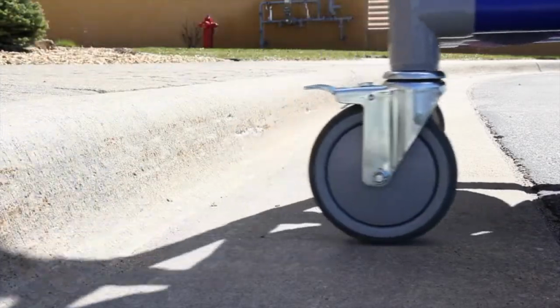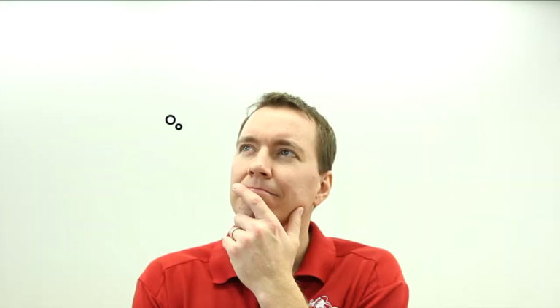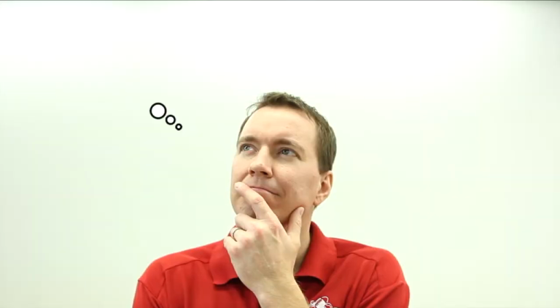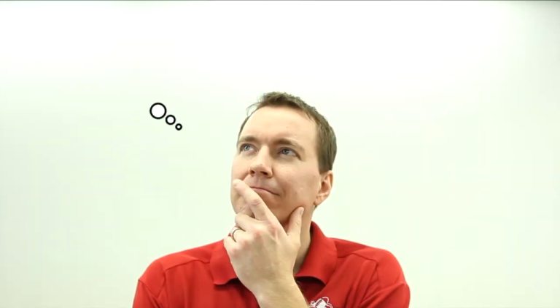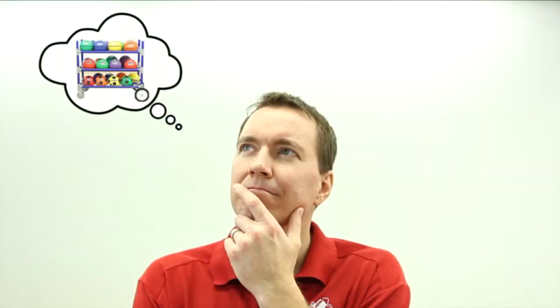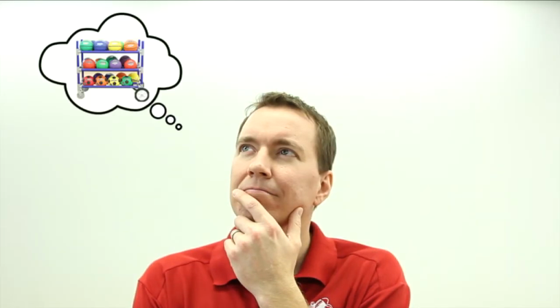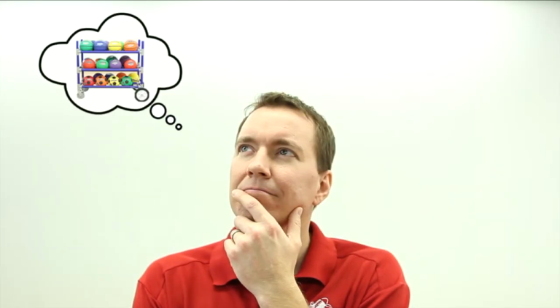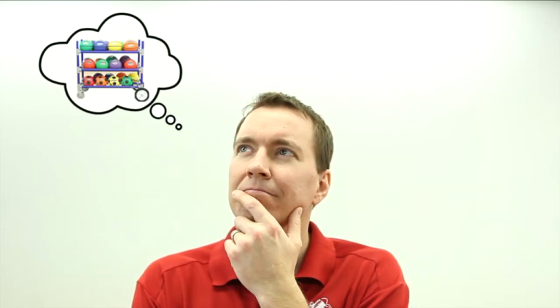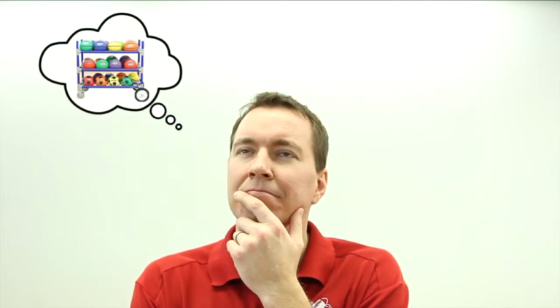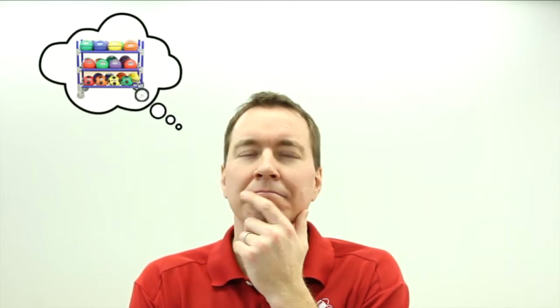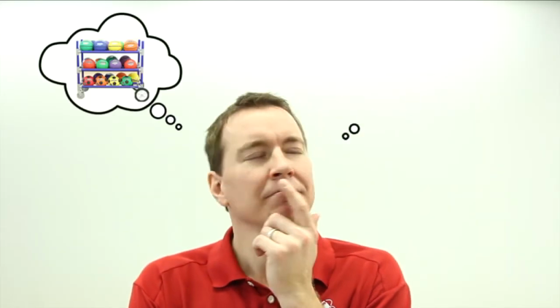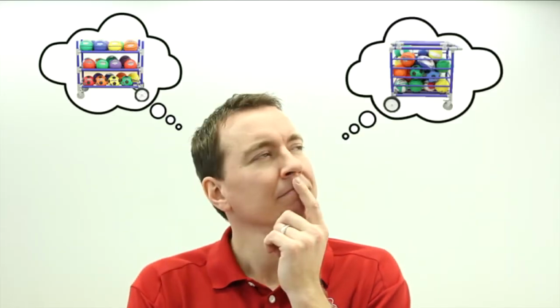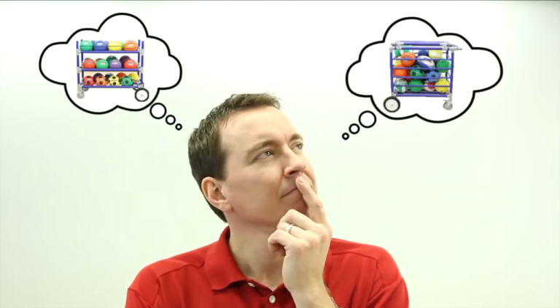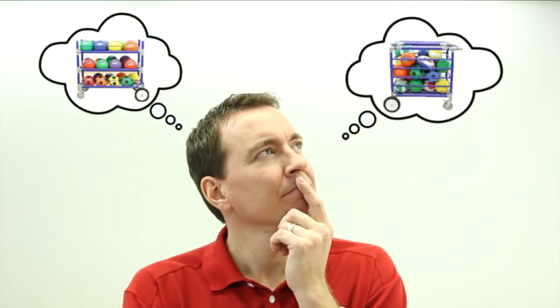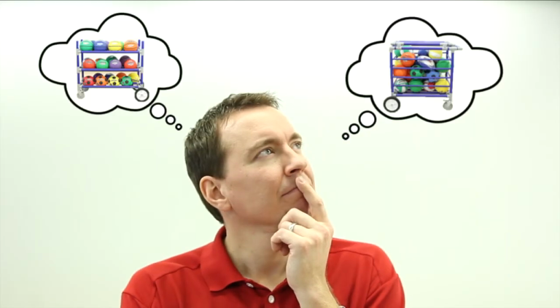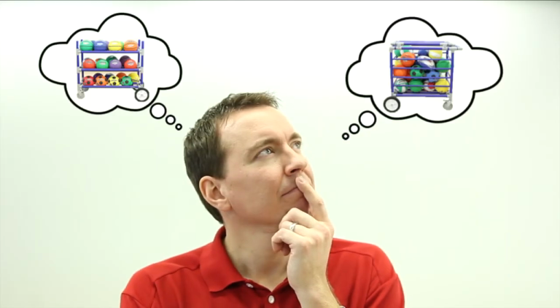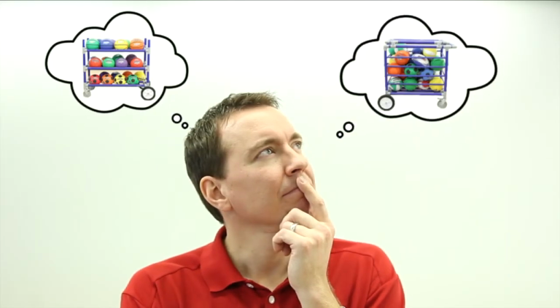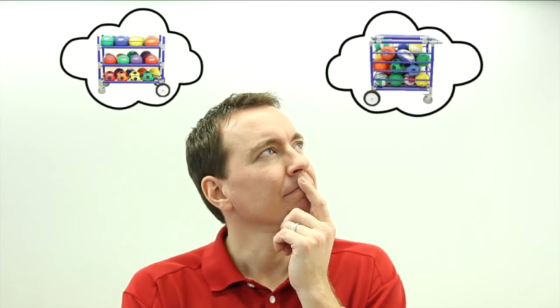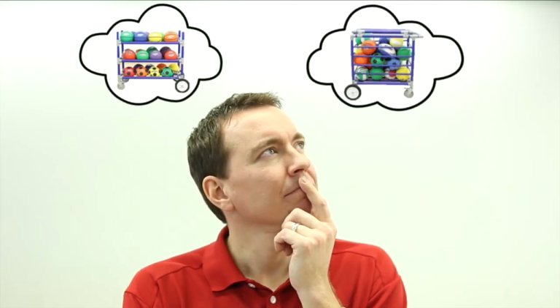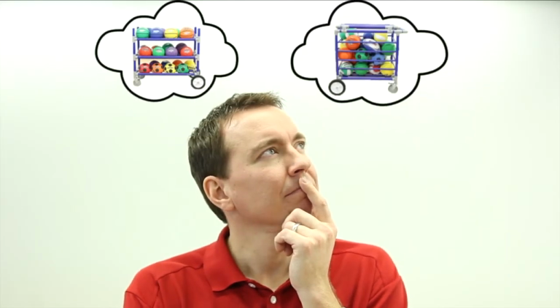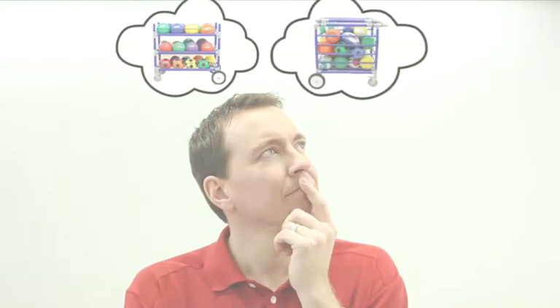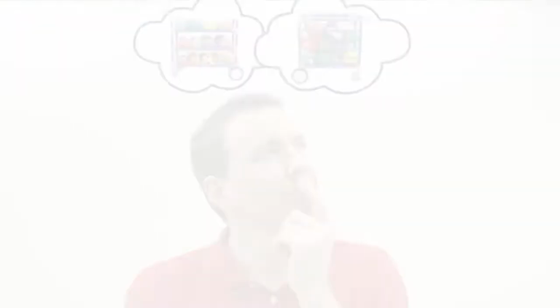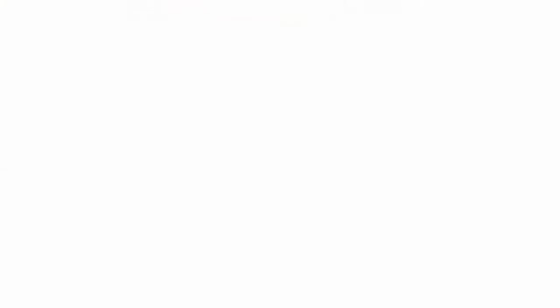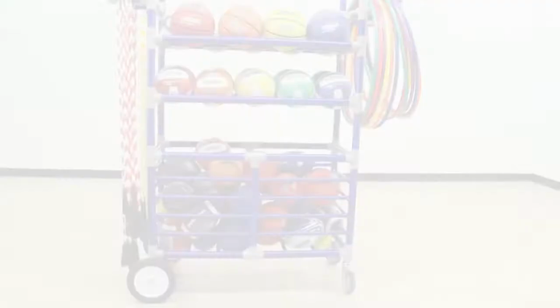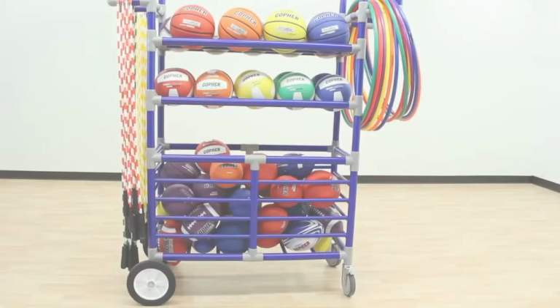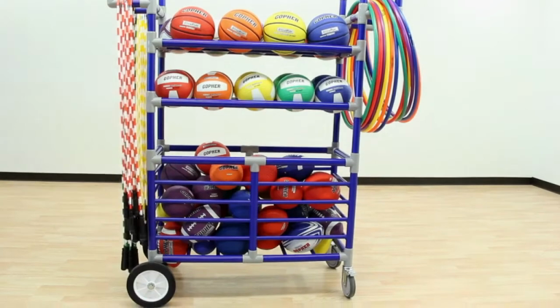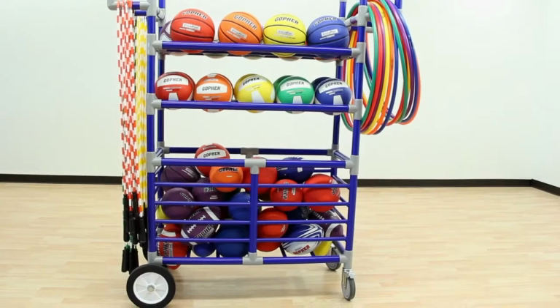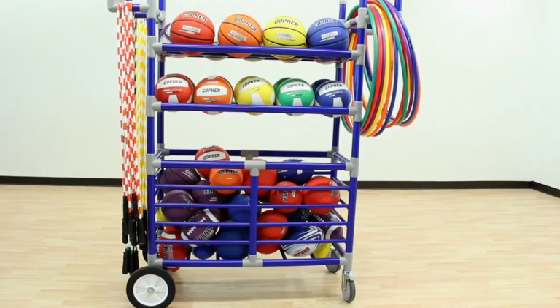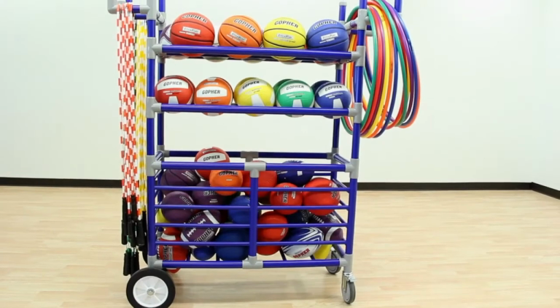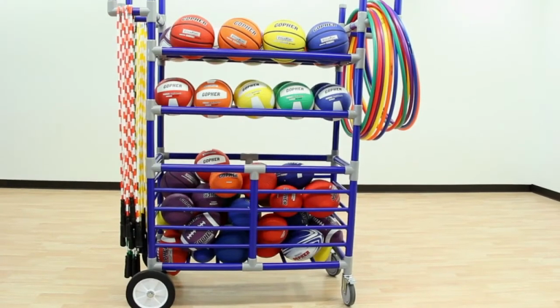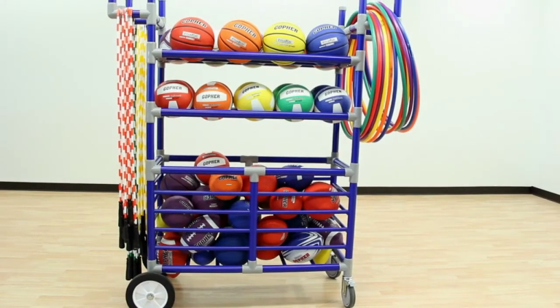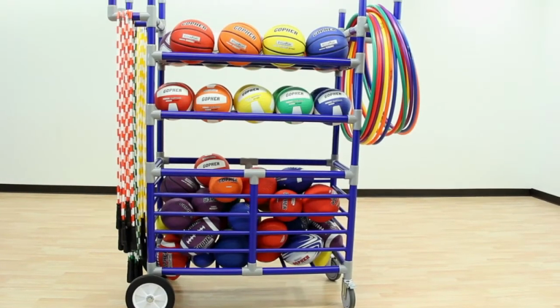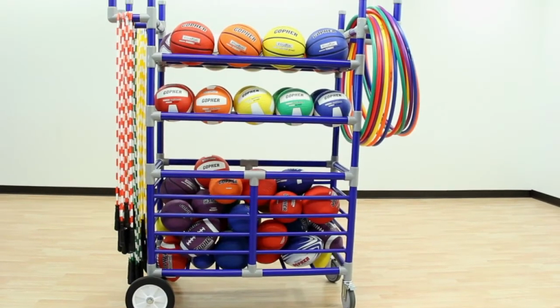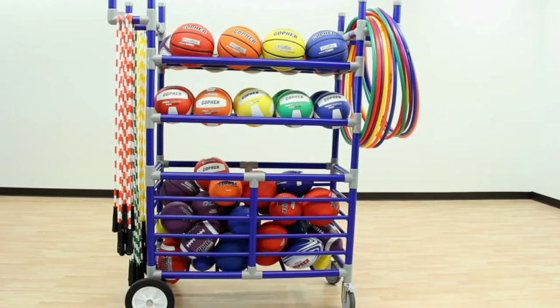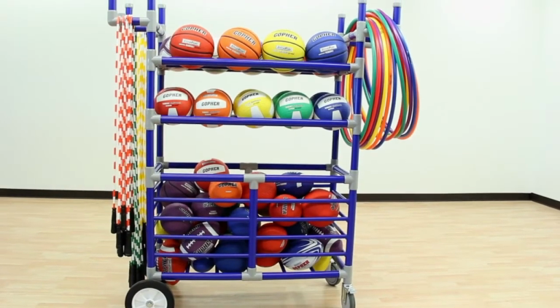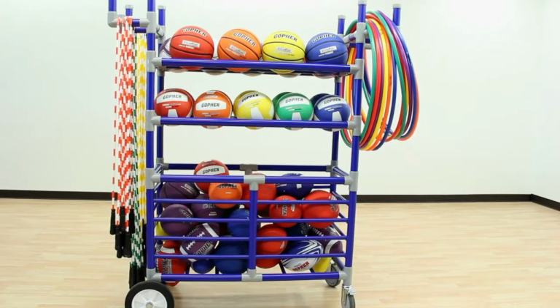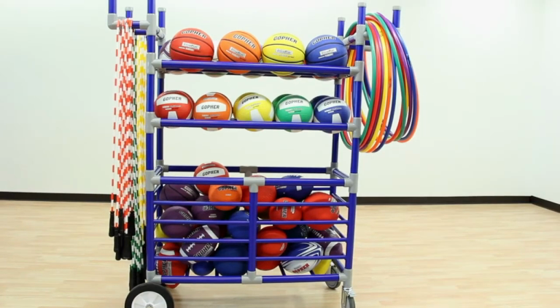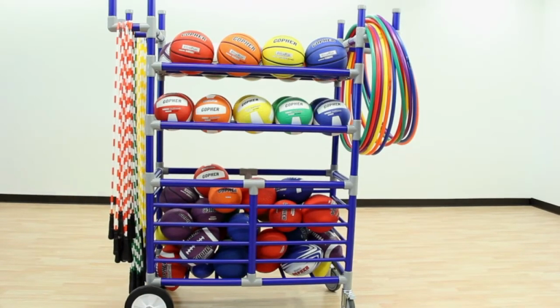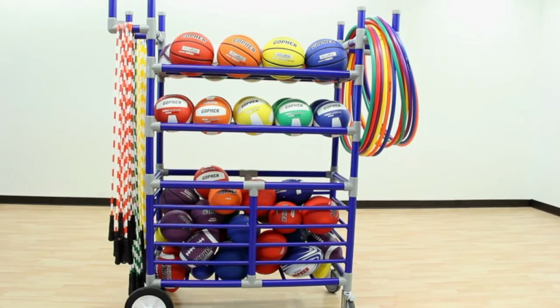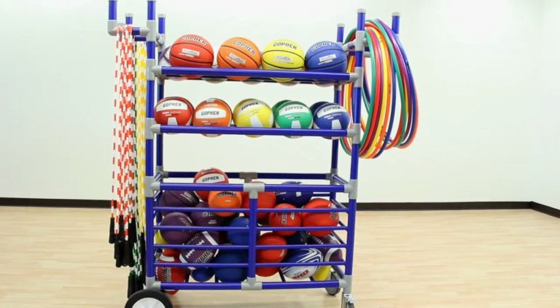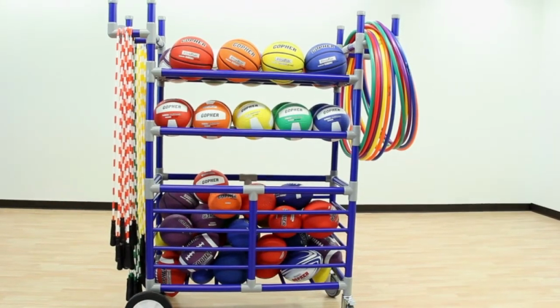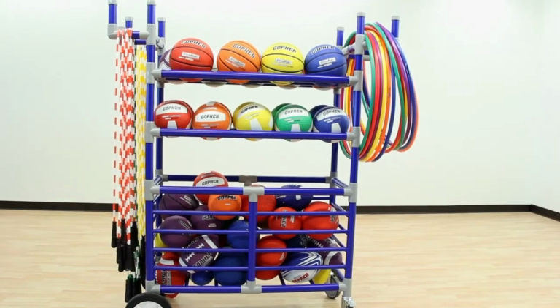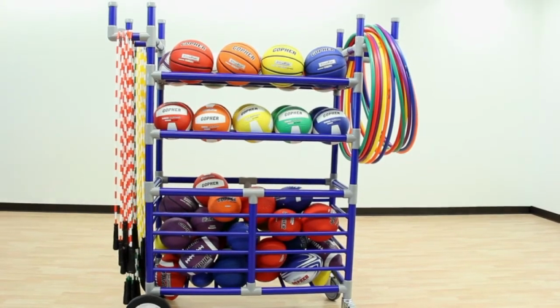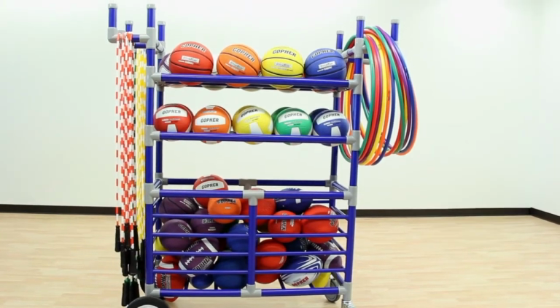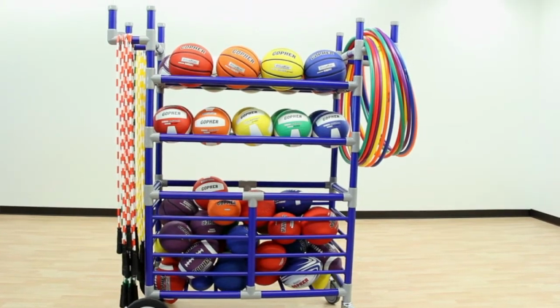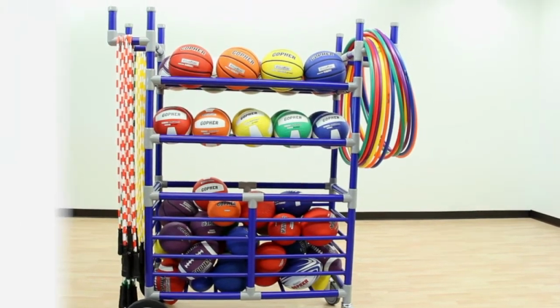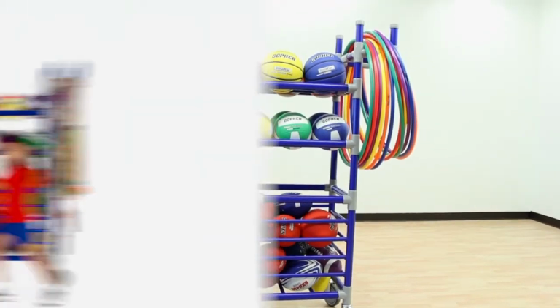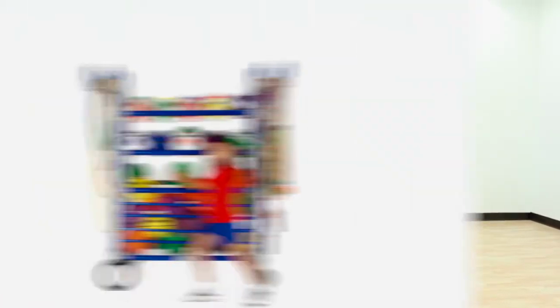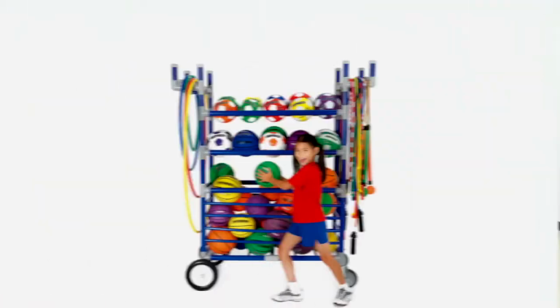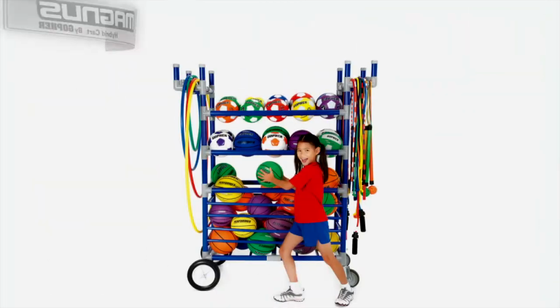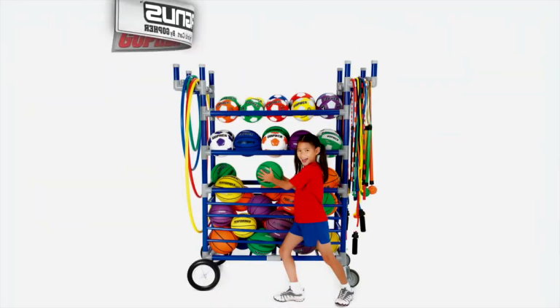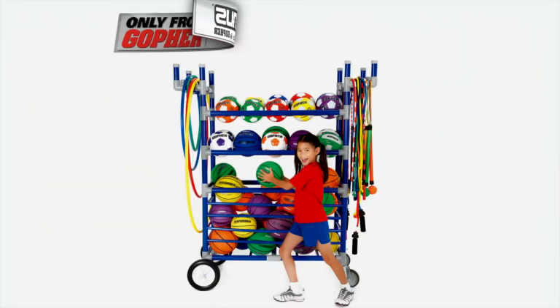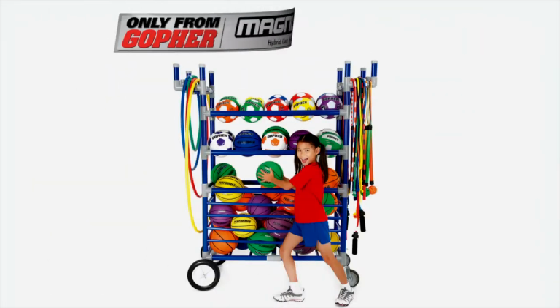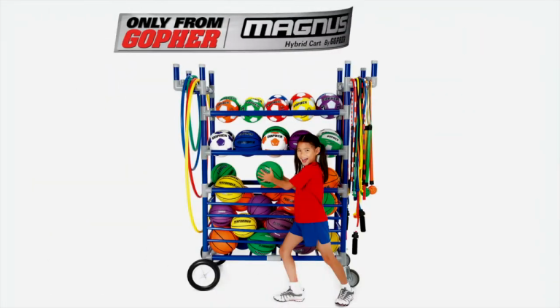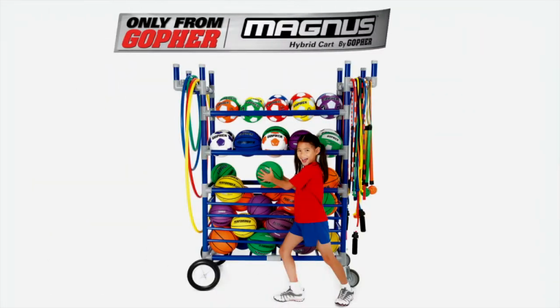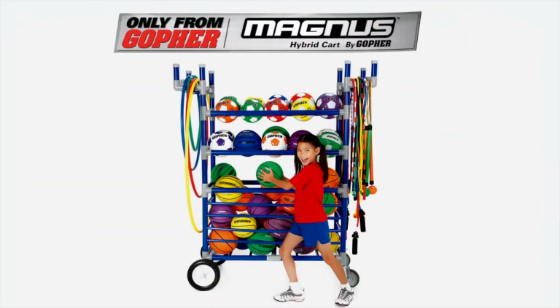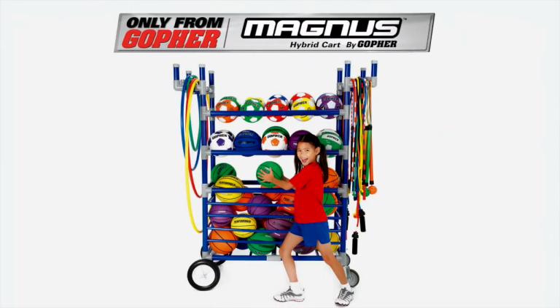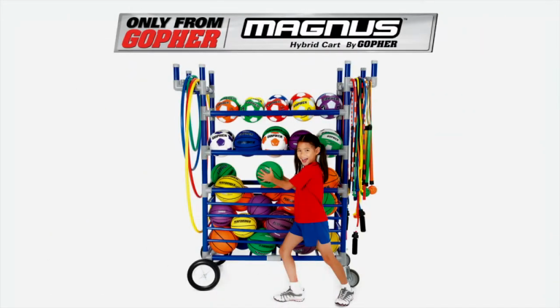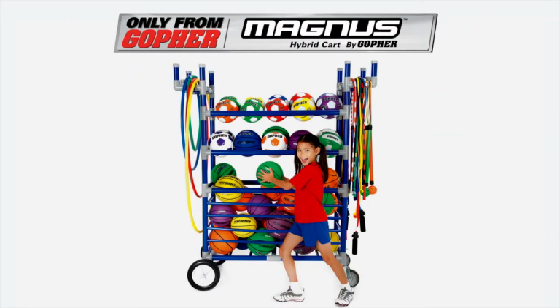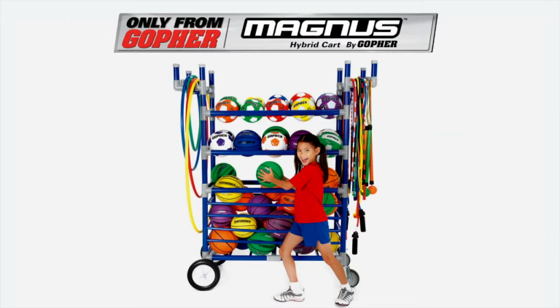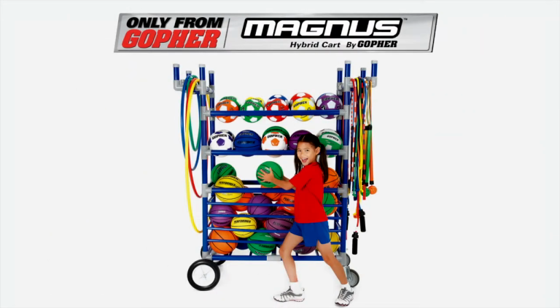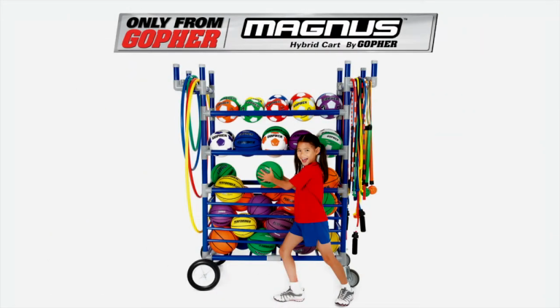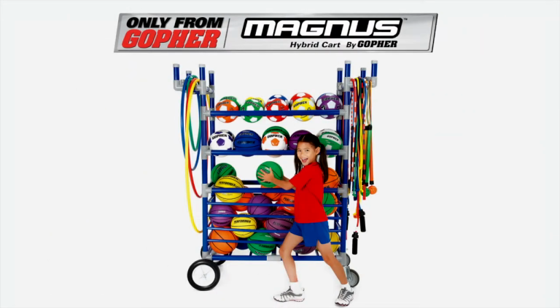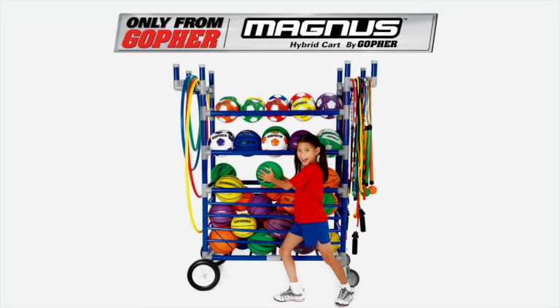You couldn't dream up a better solution. This cart combines the best of both worlds to hold it all. Gopher's Magnus Hybrid Cart. Only from Gopher.